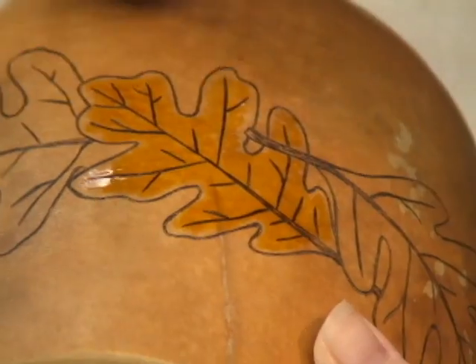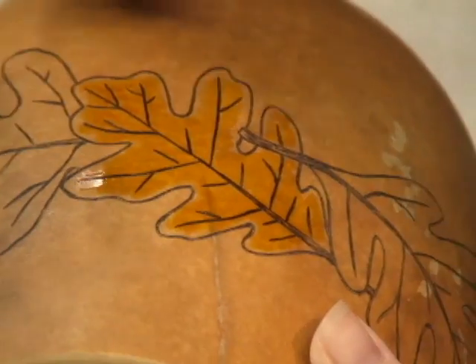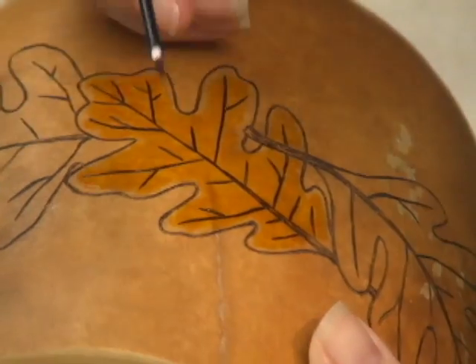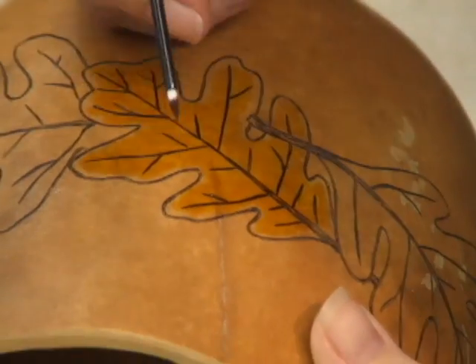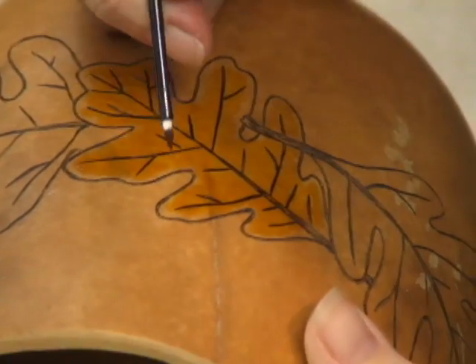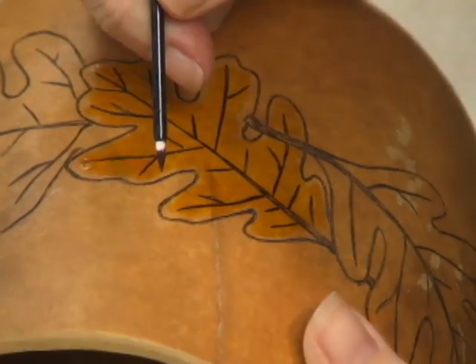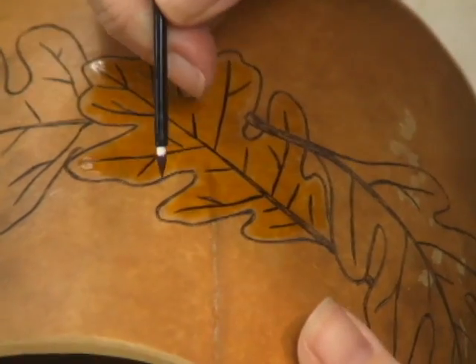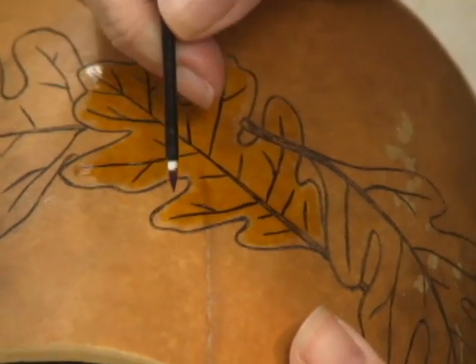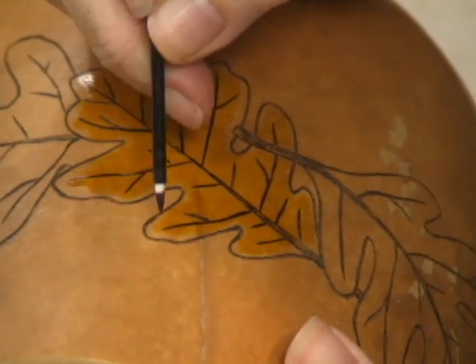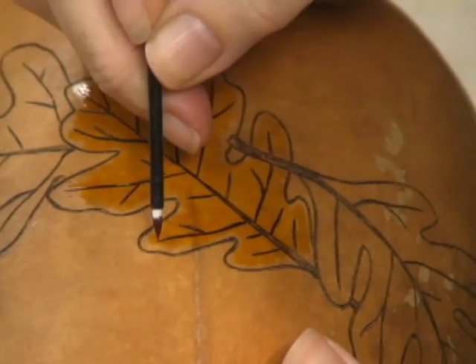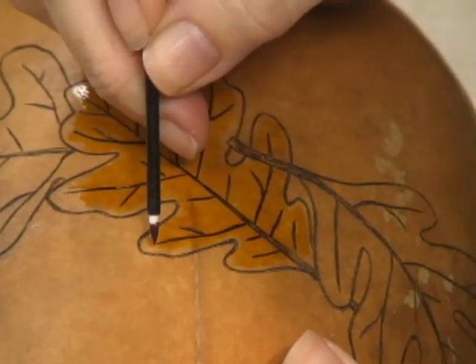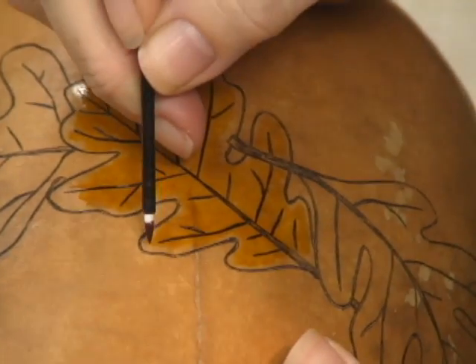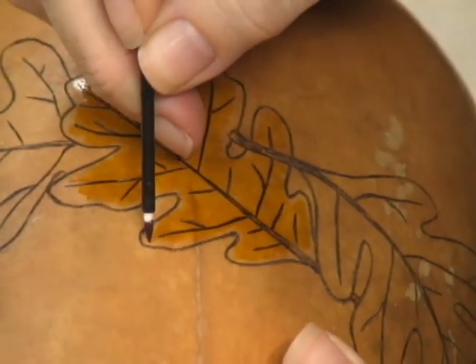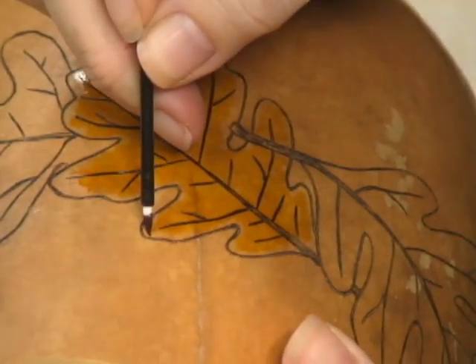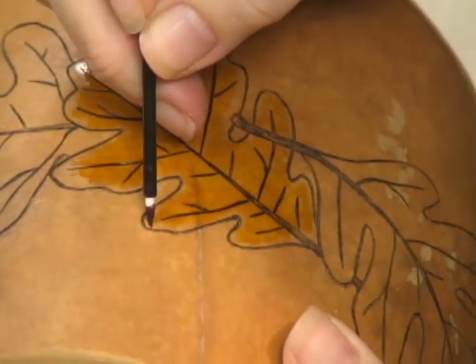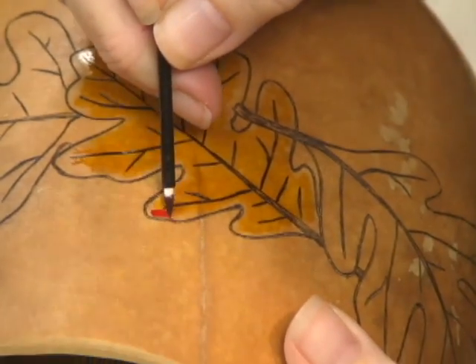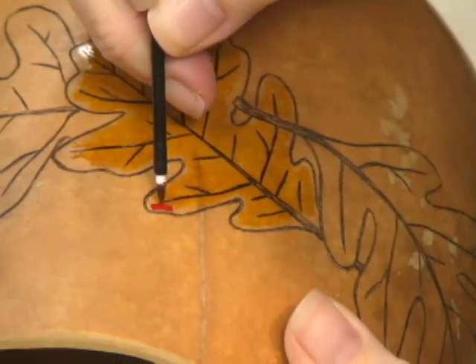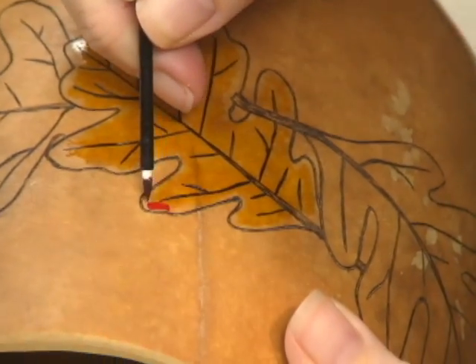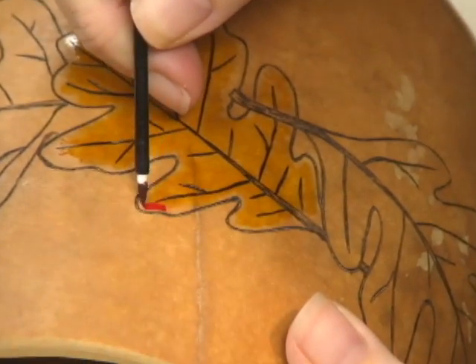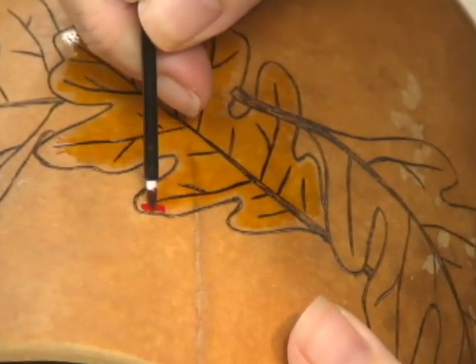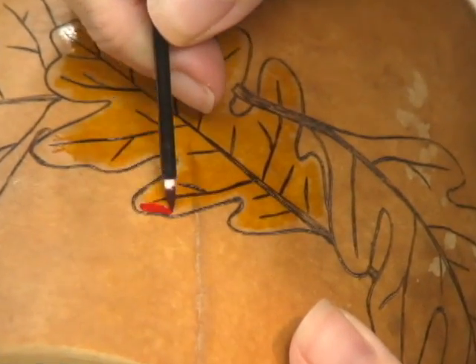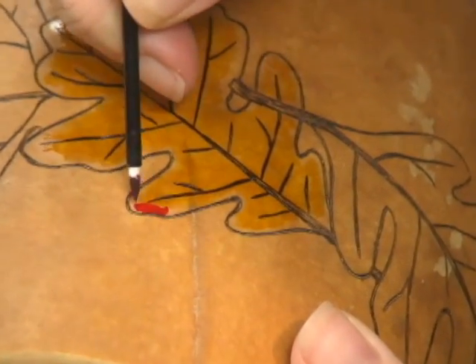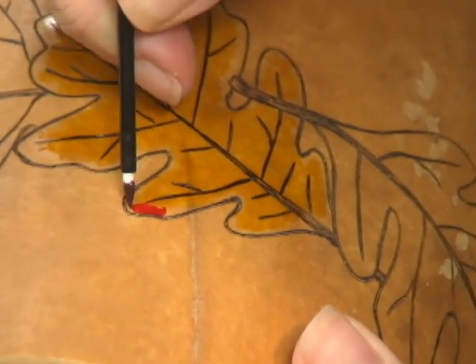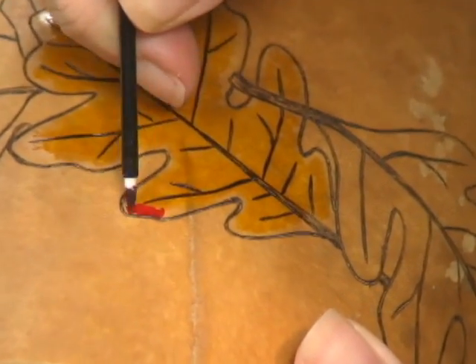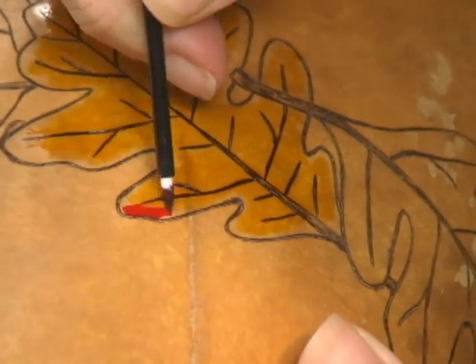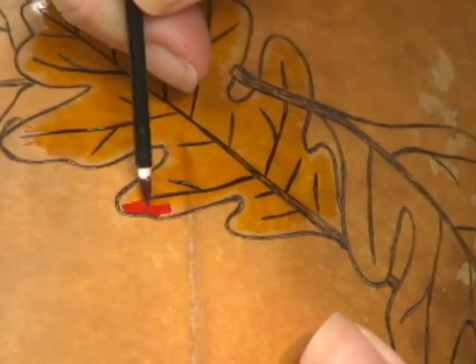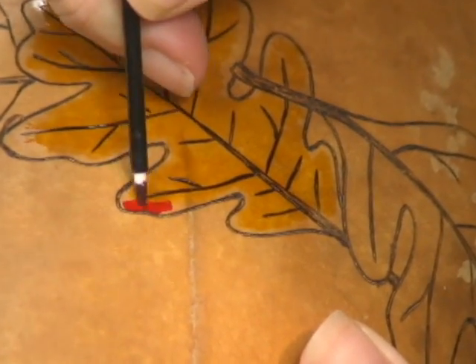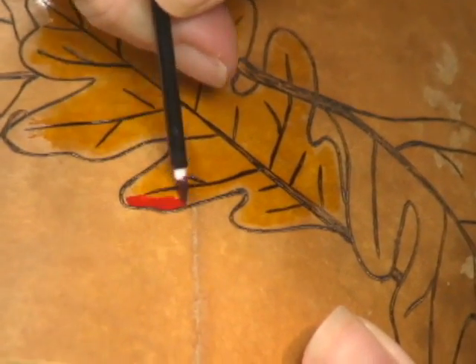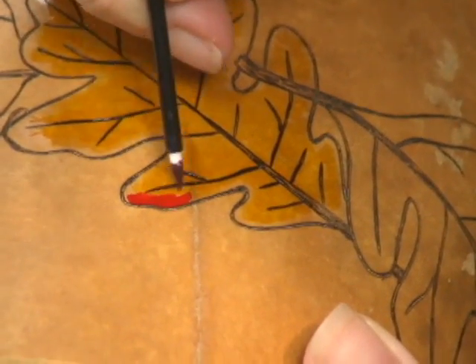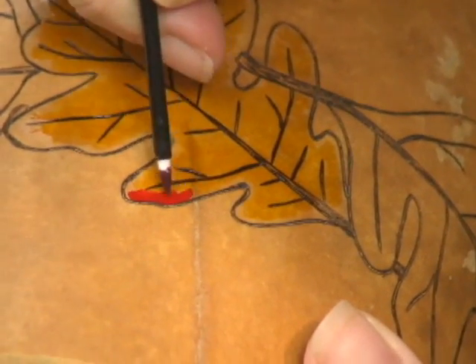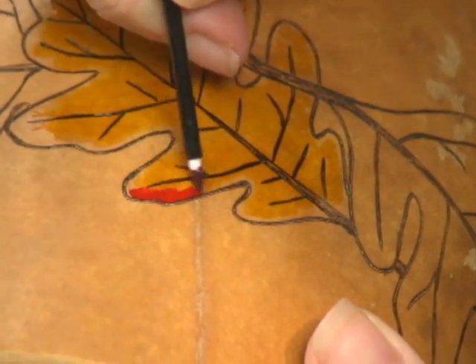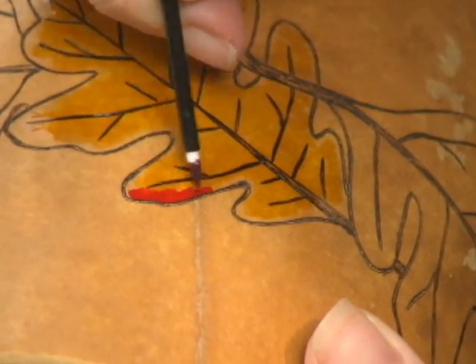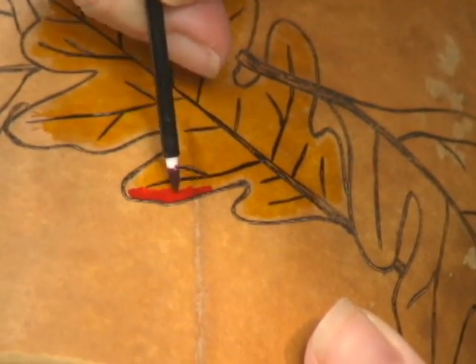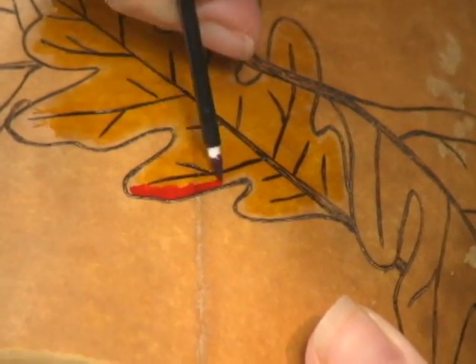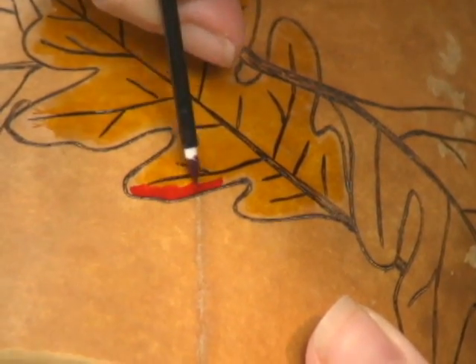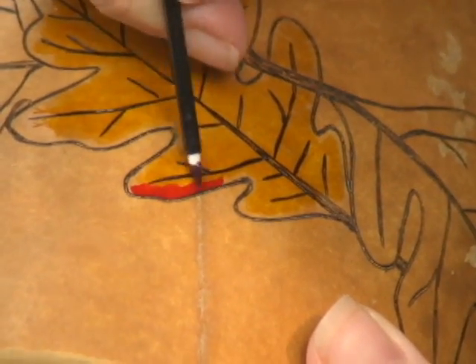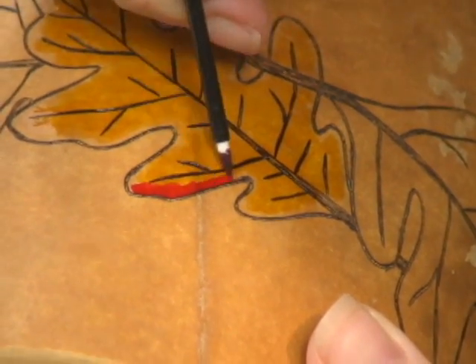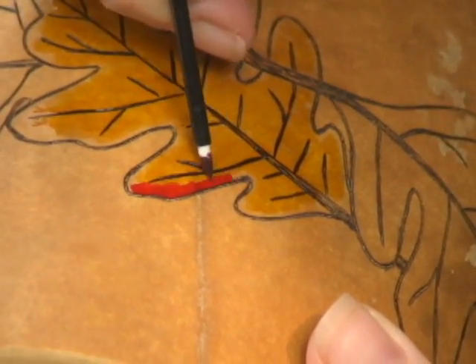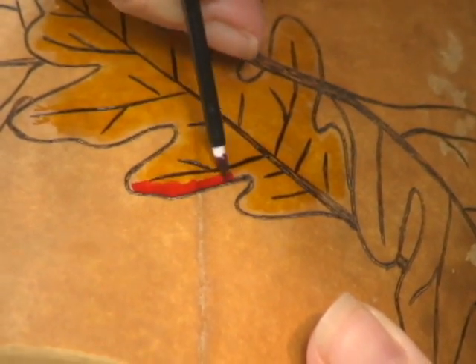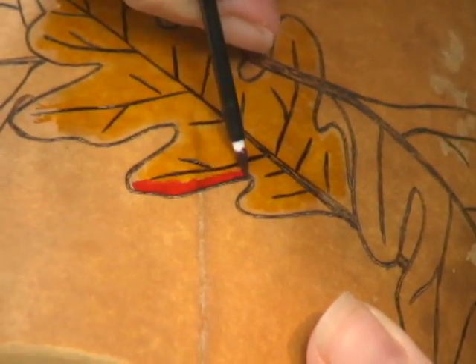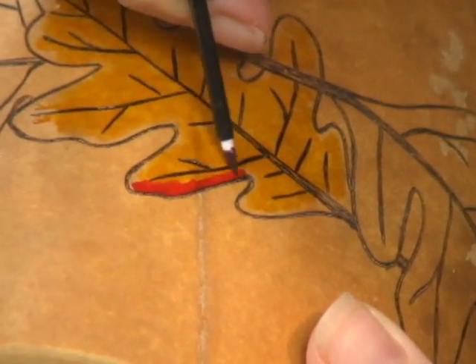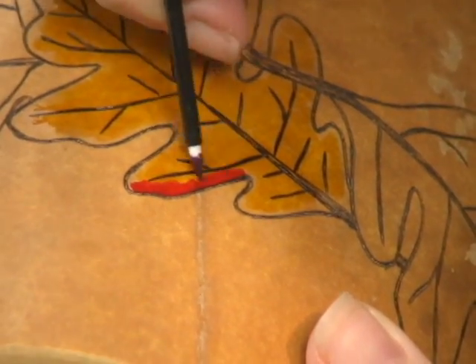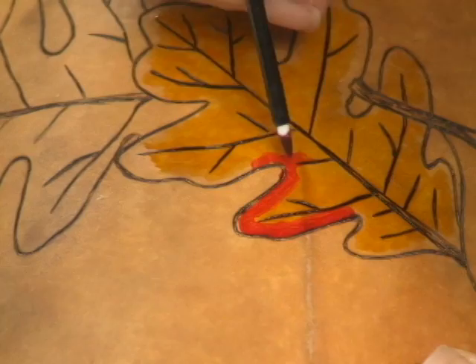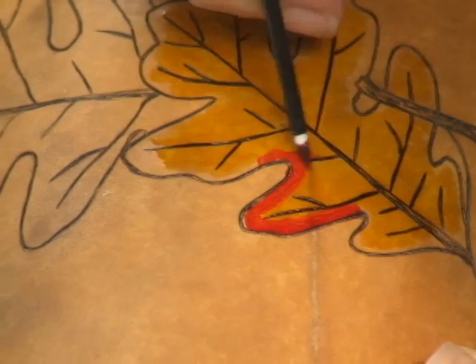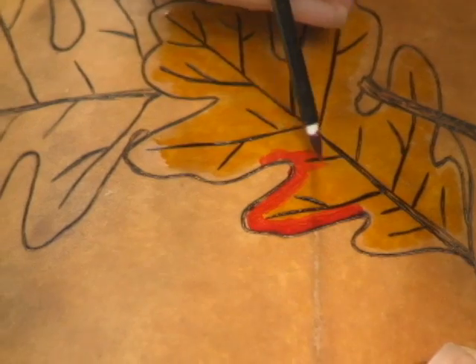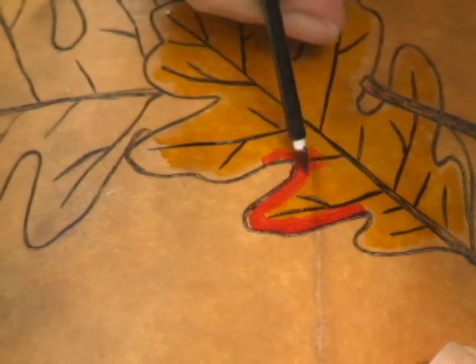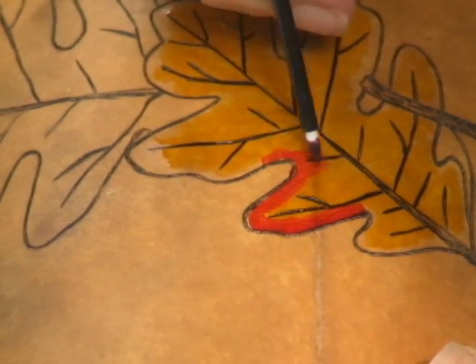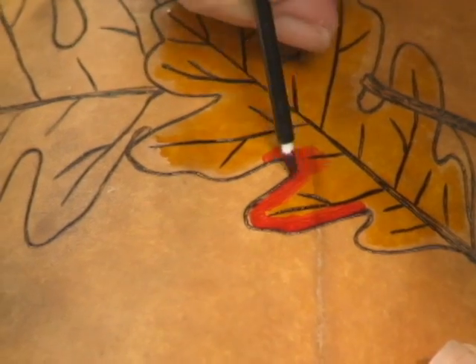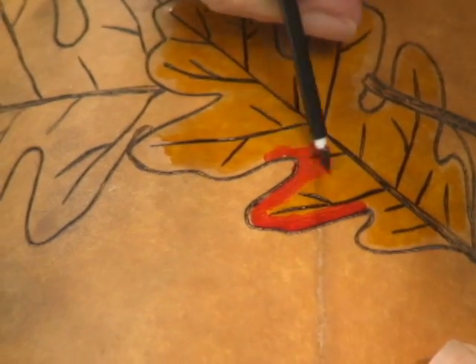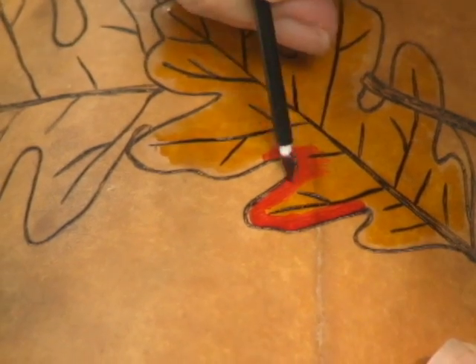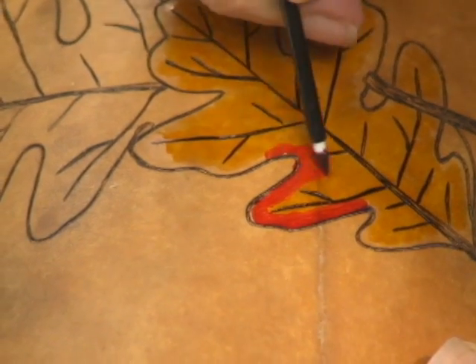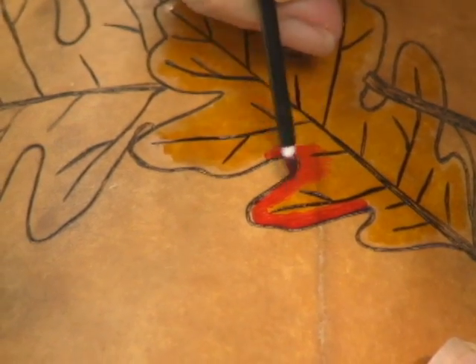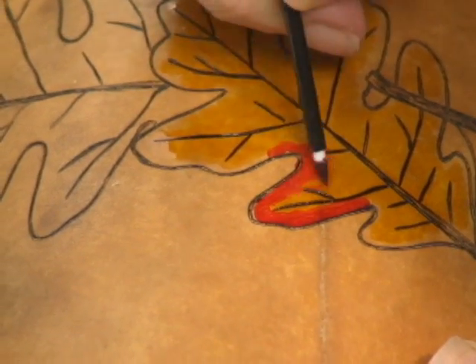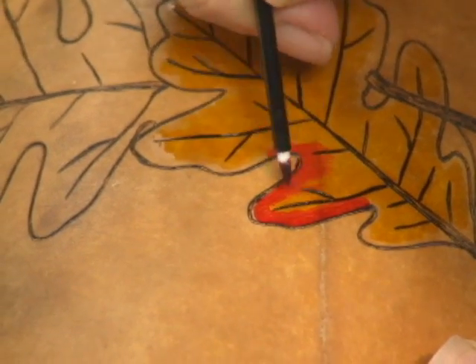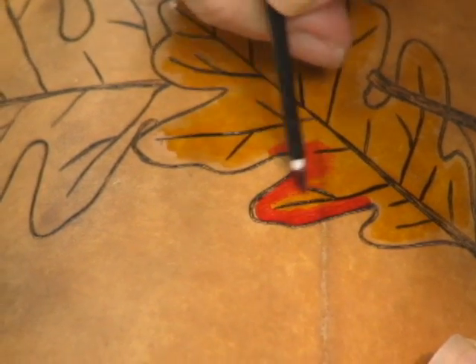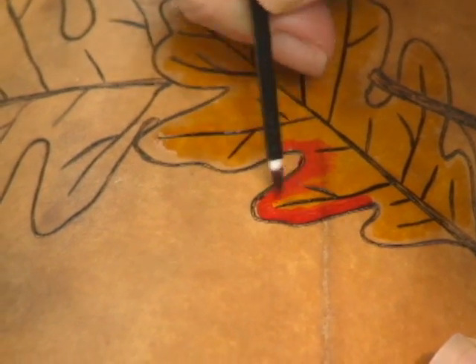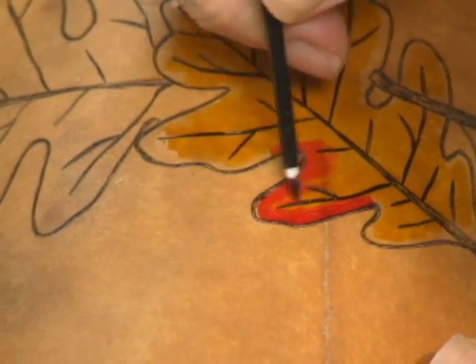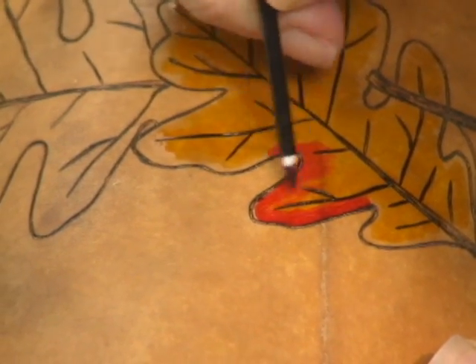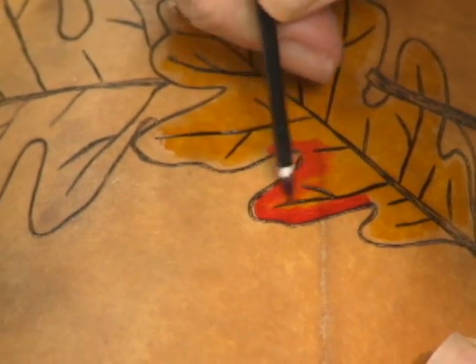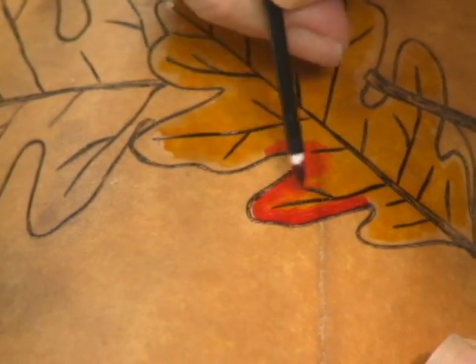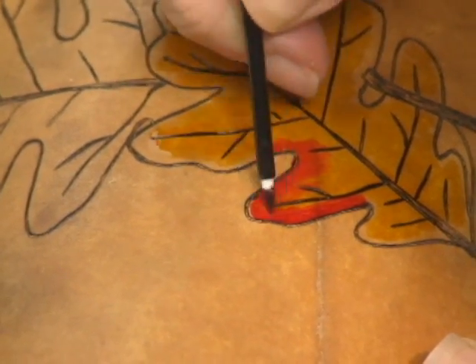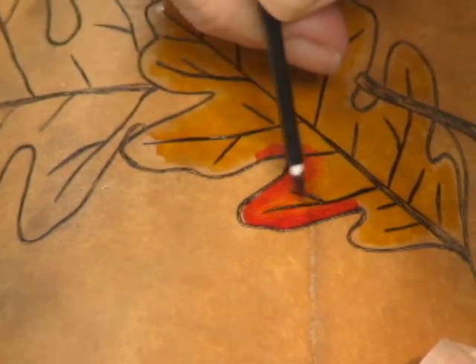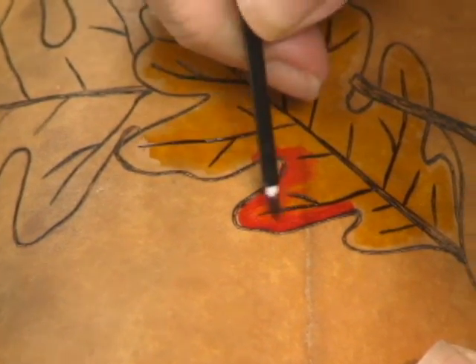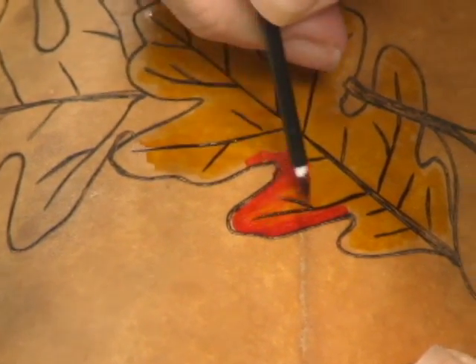Then with your fine tip applicator, apply the red ink dye right up against the edges, dragging the color into the Classic Yellow ink.